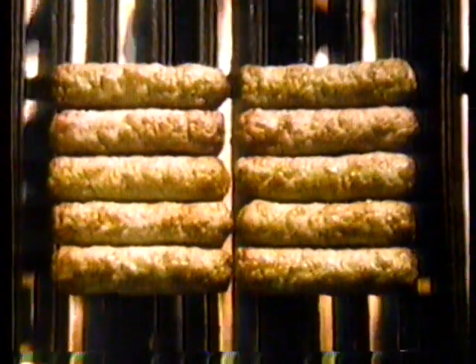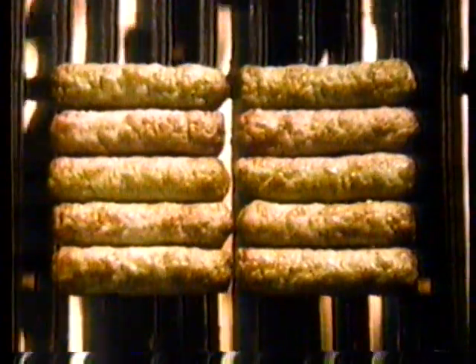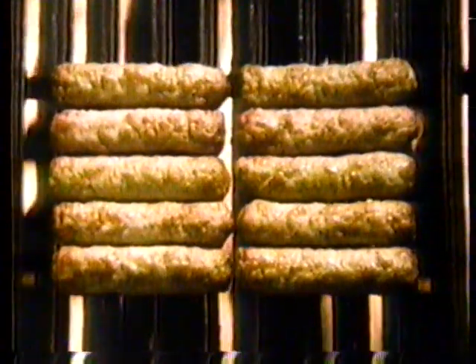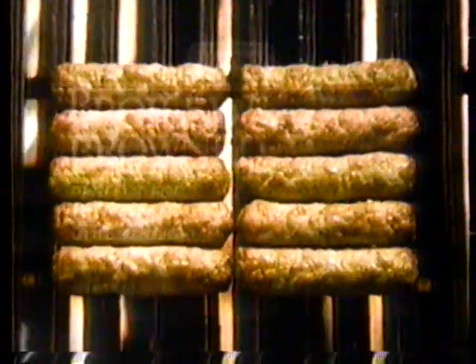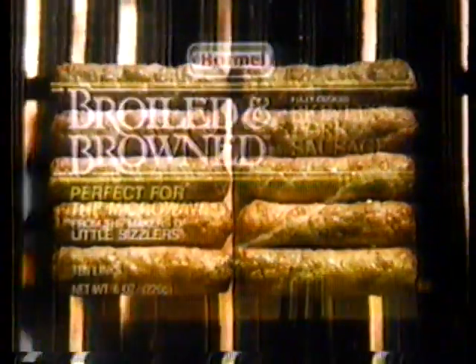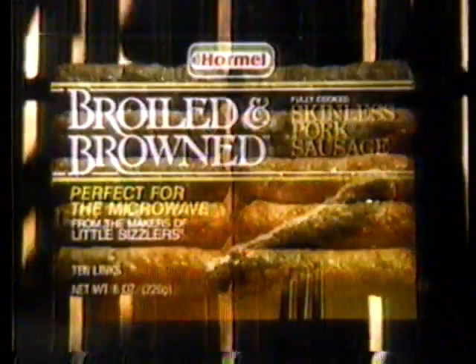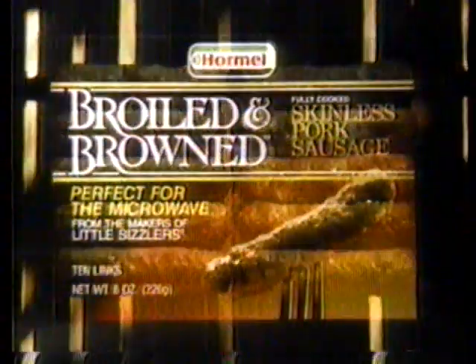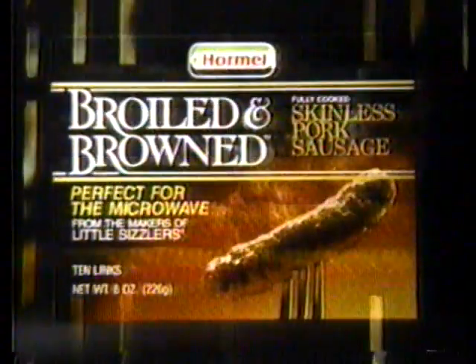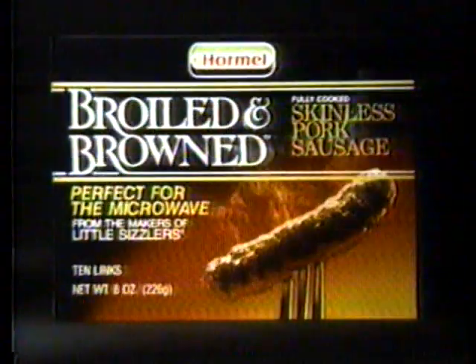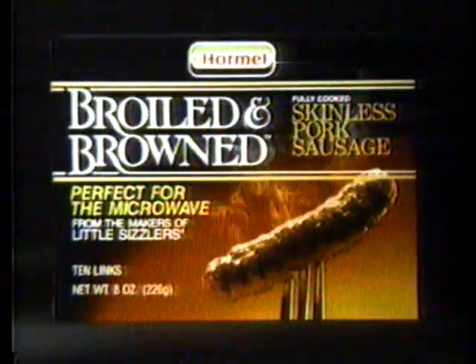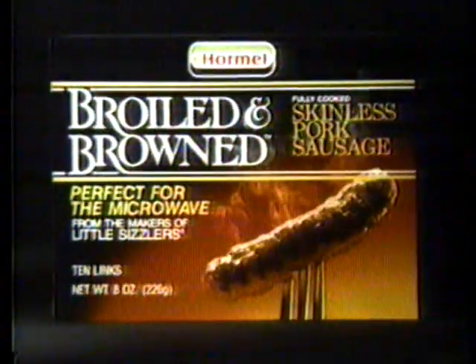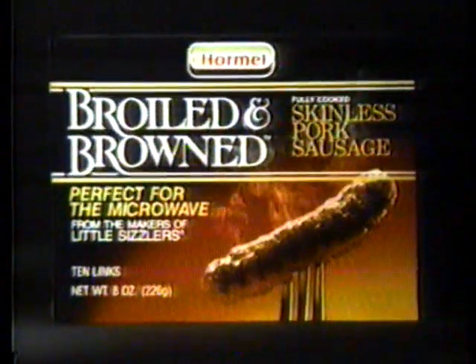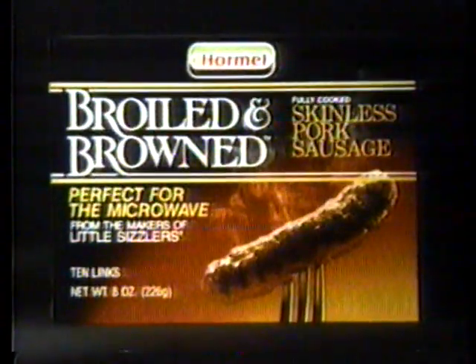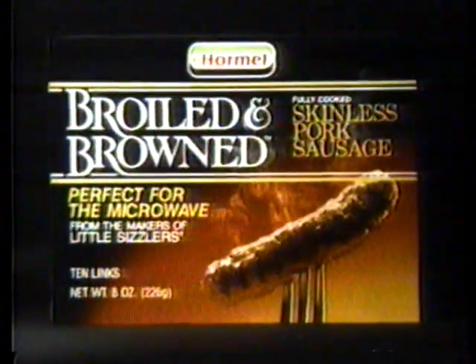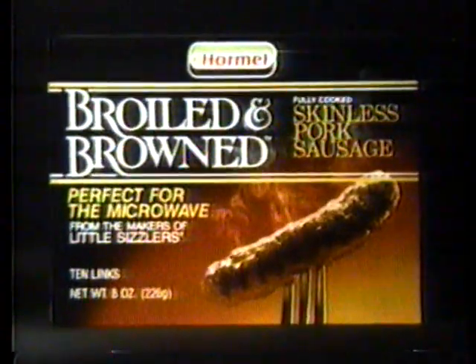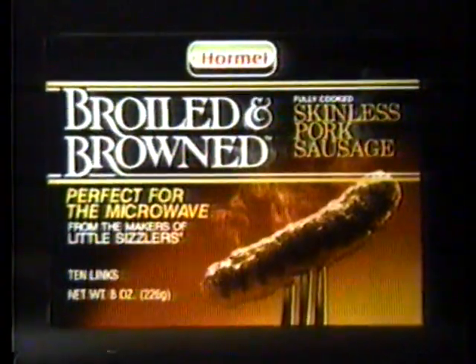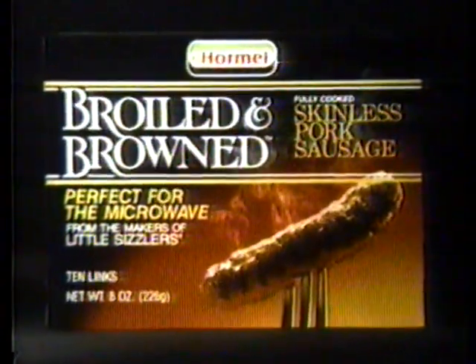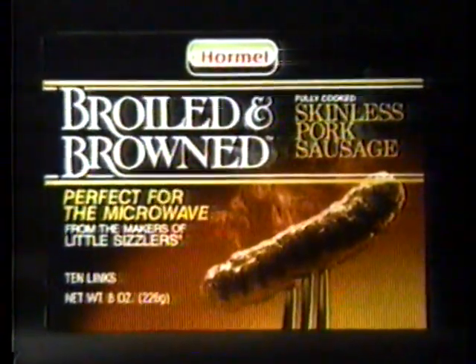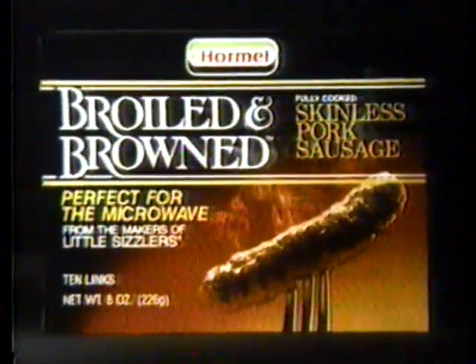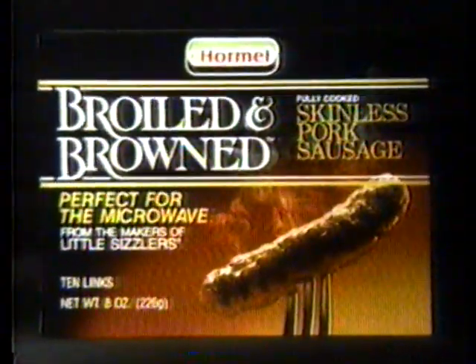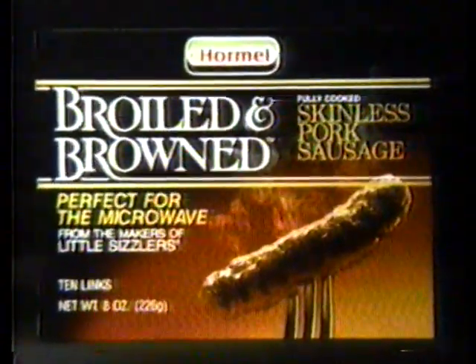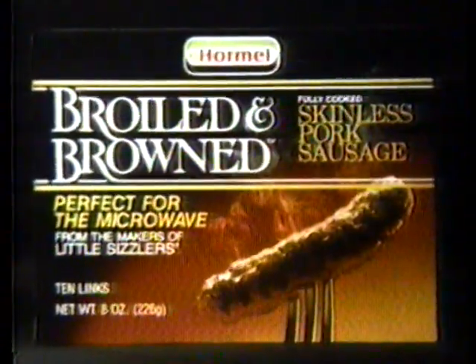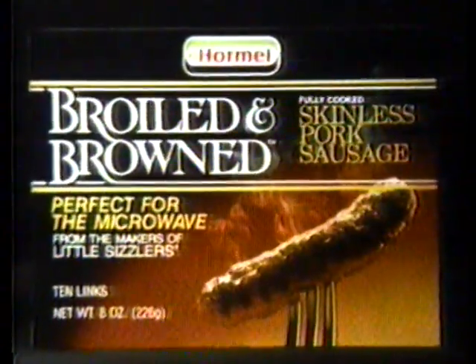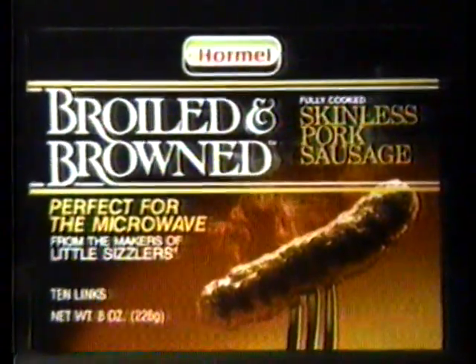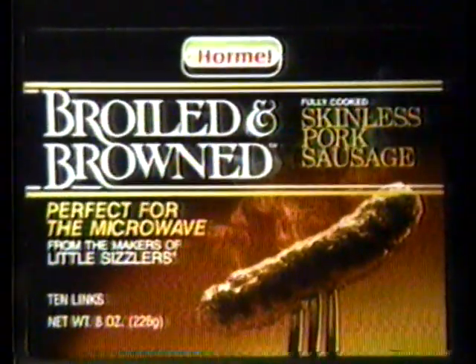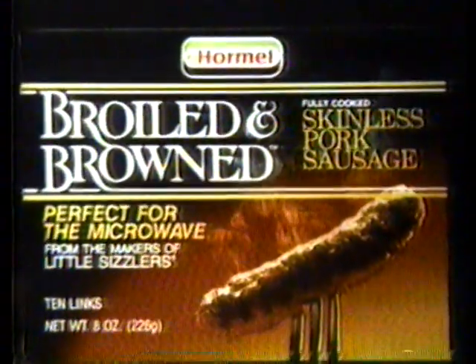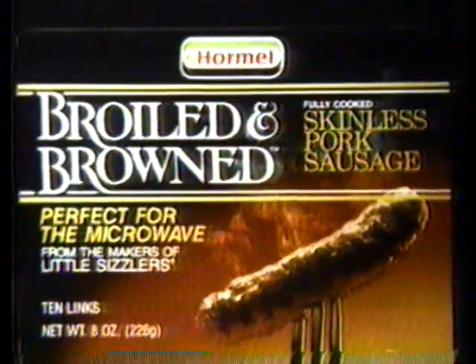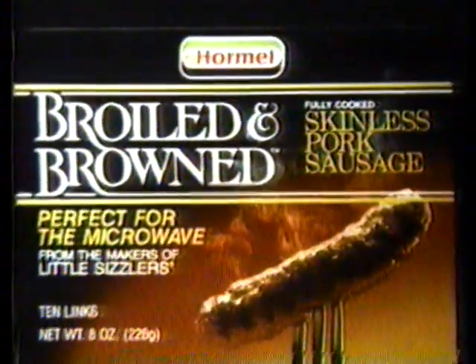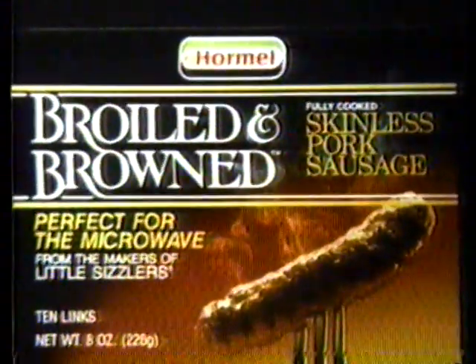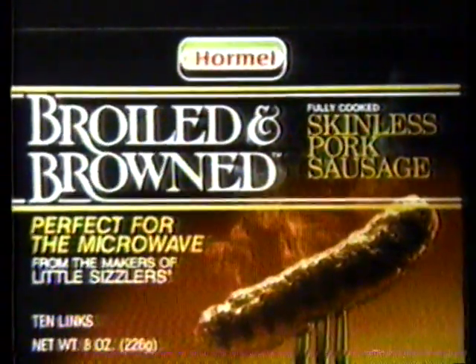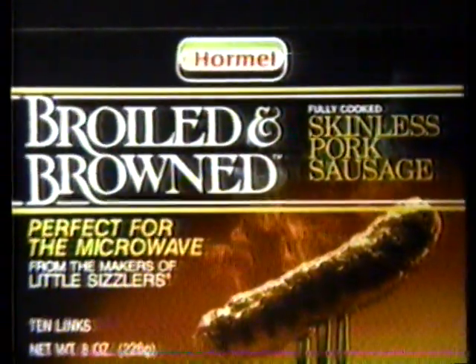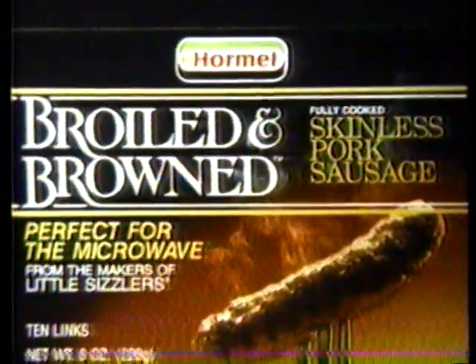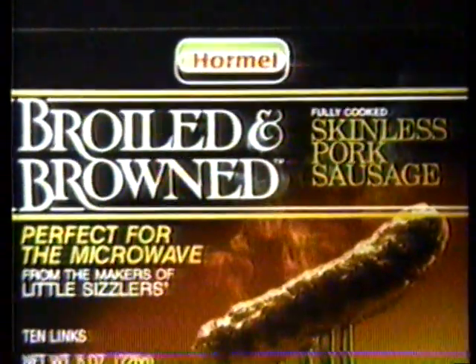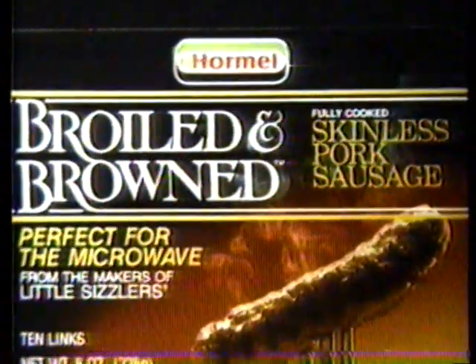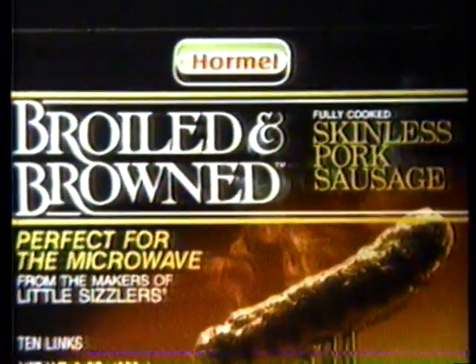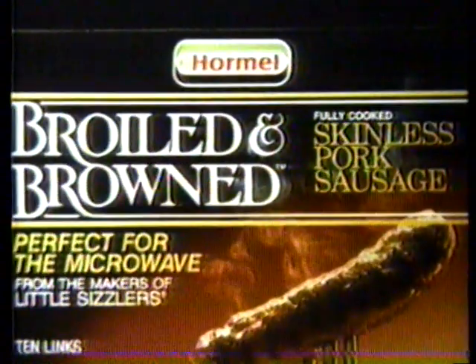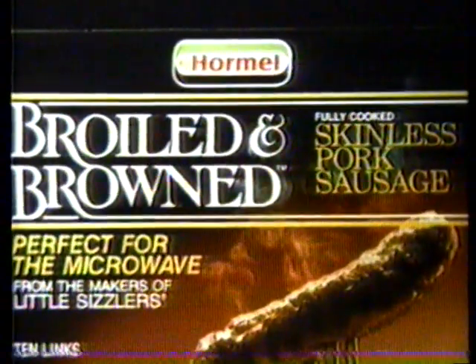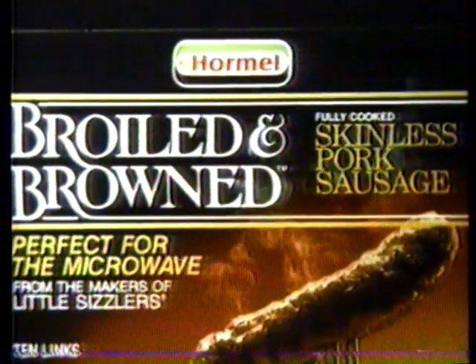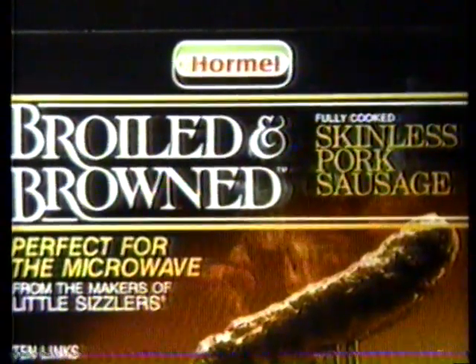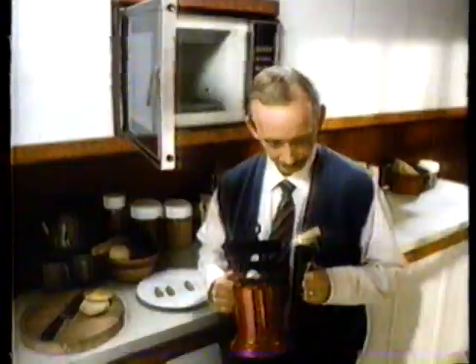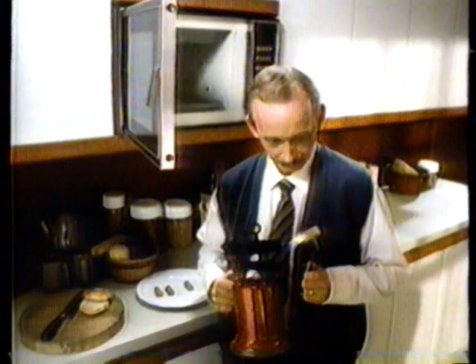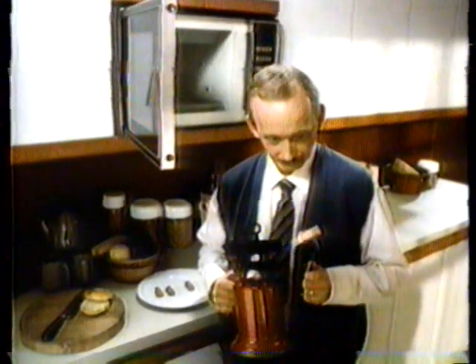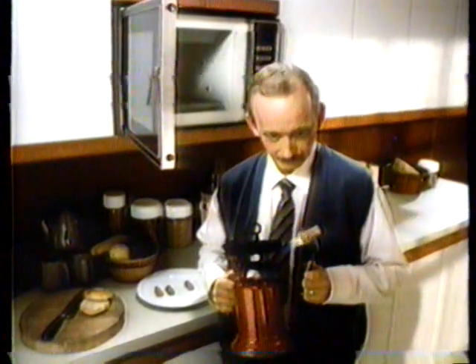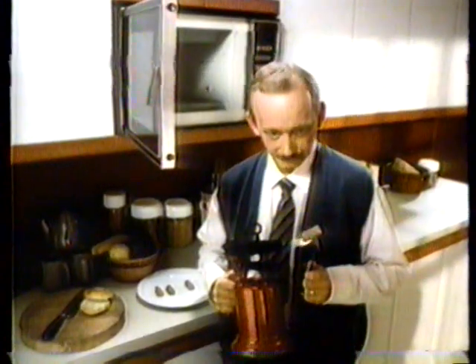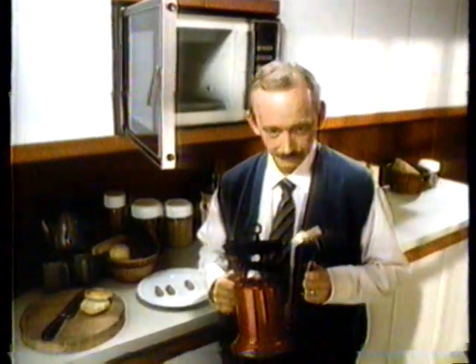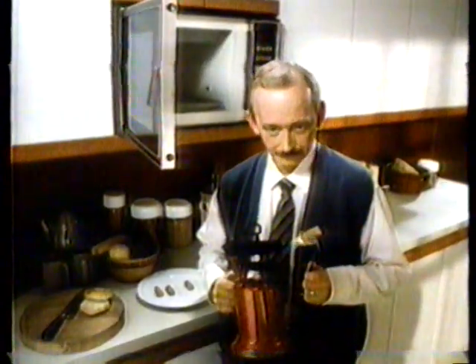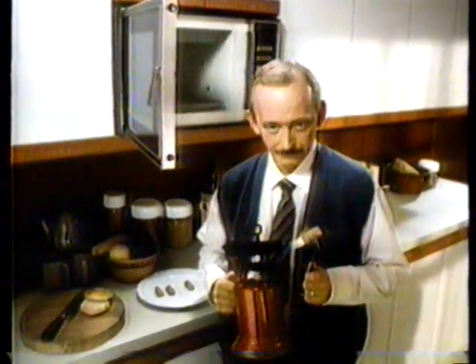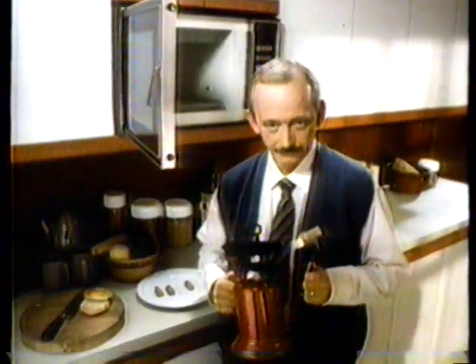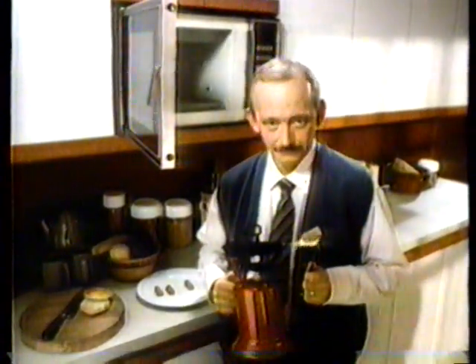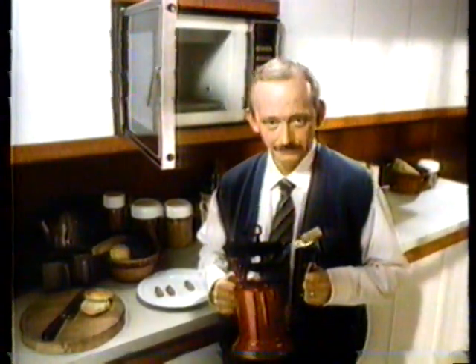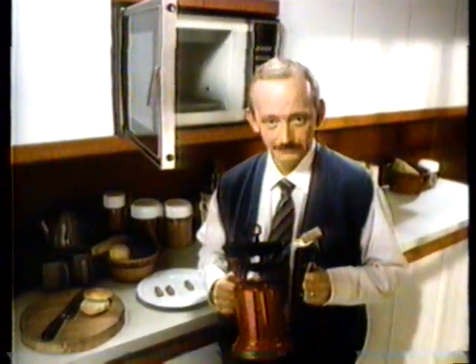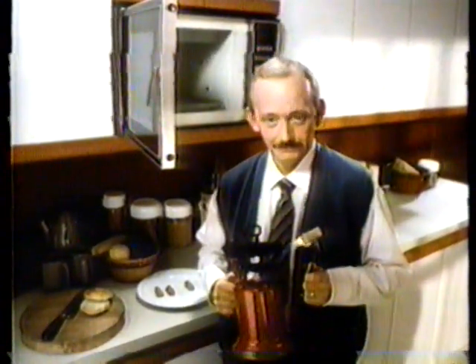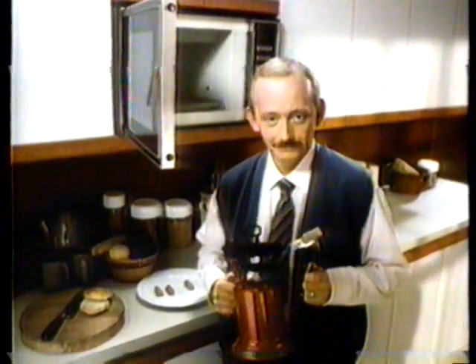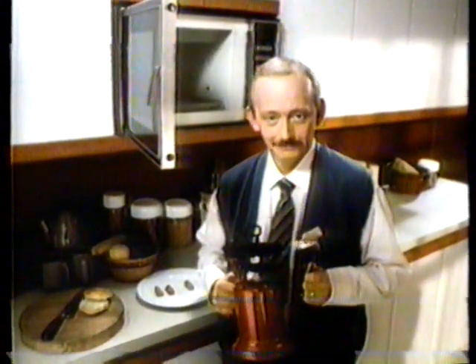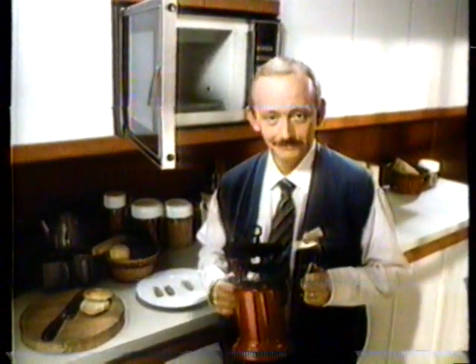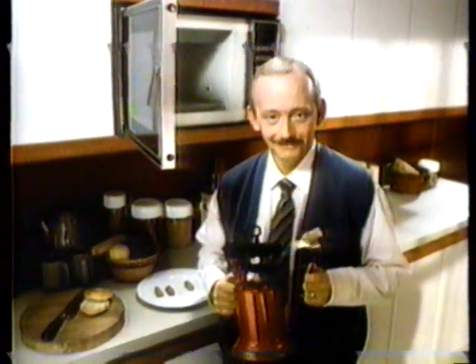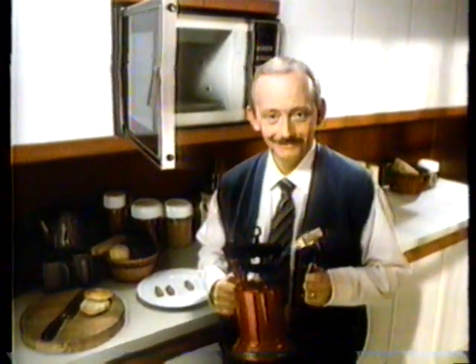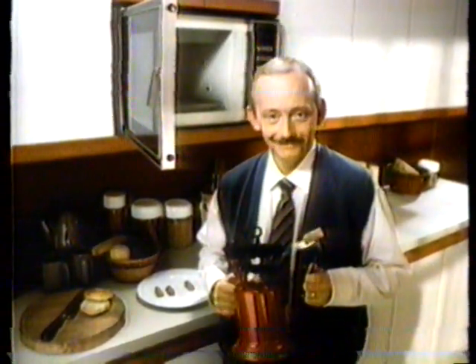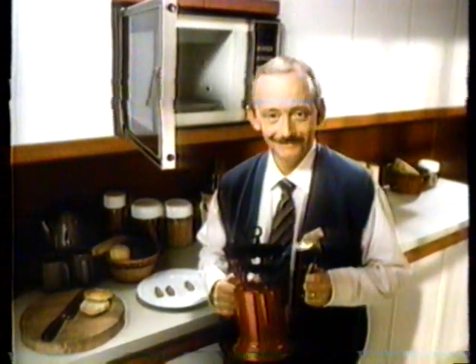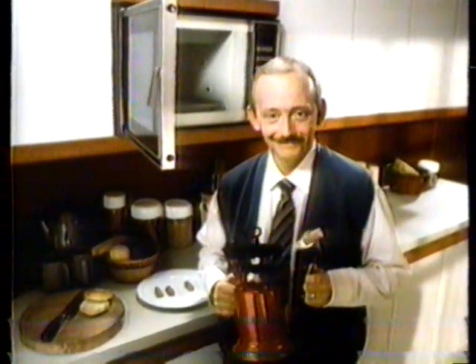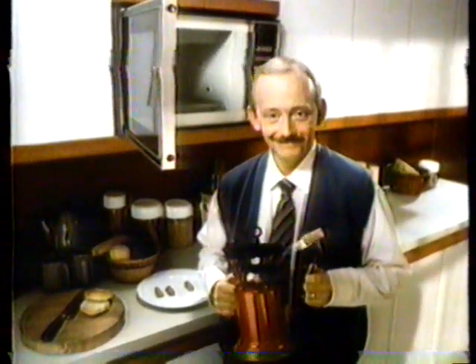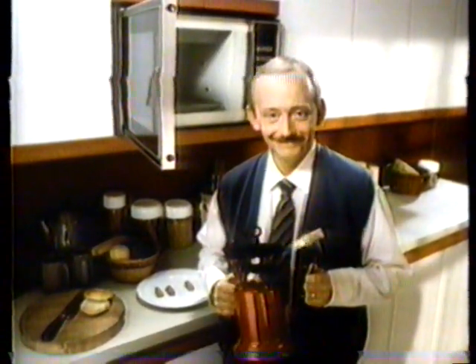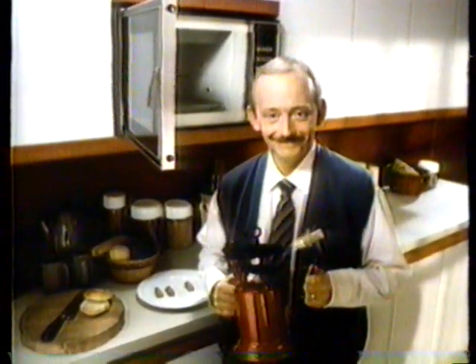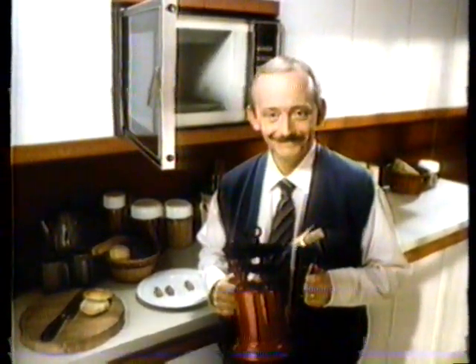All your microwave has to do is heat them. New broiled and brown sausages — Hormel has already done what your microwave can't.